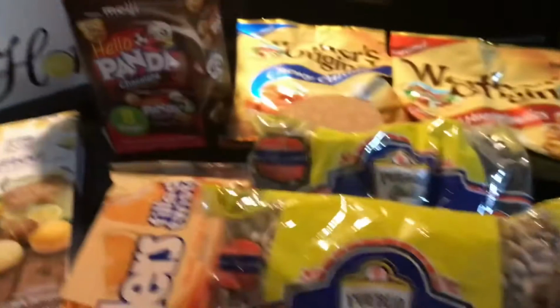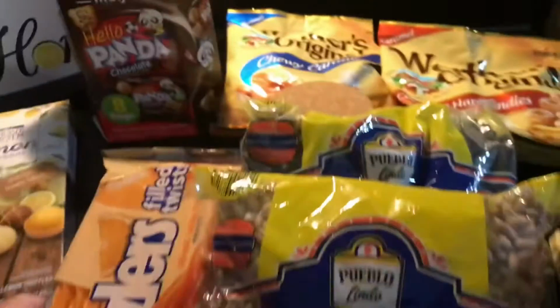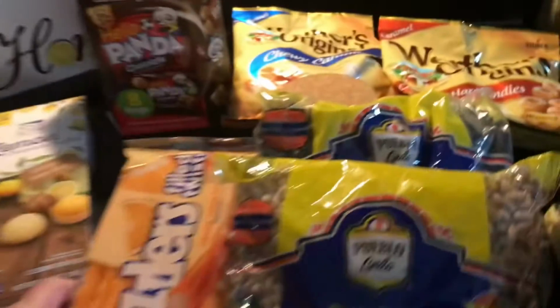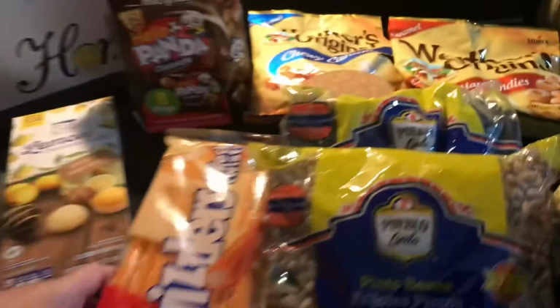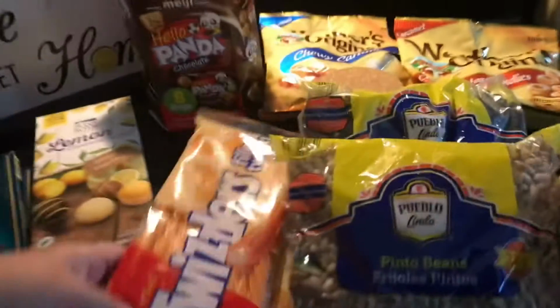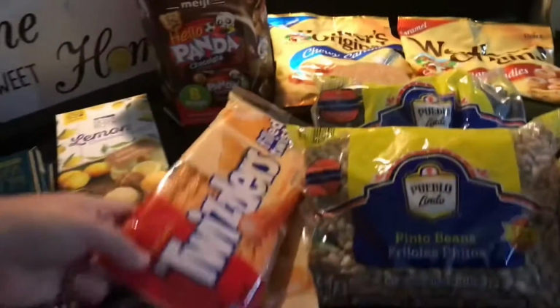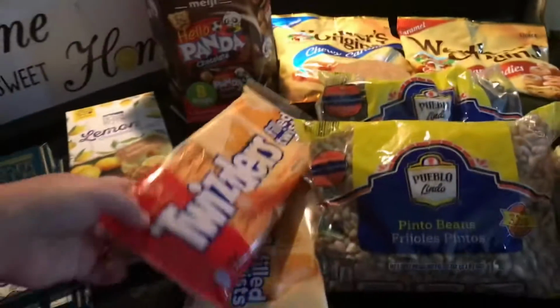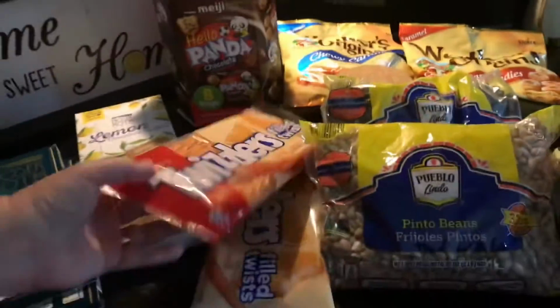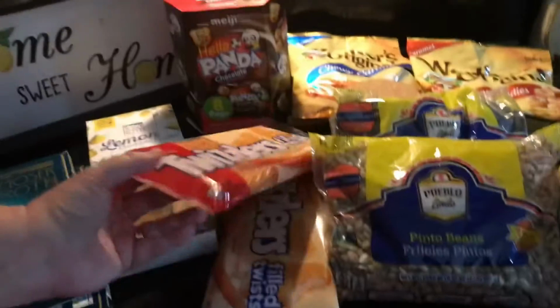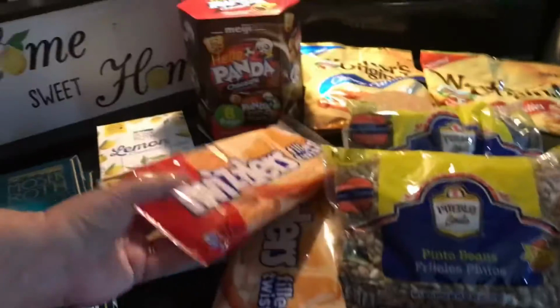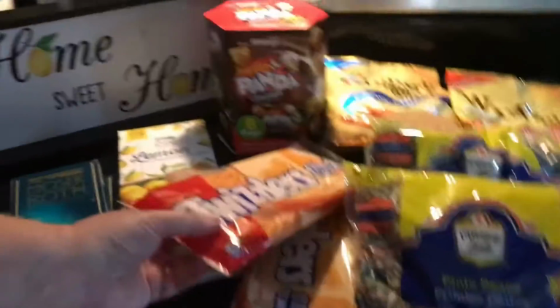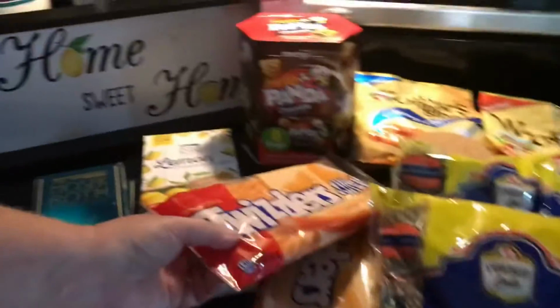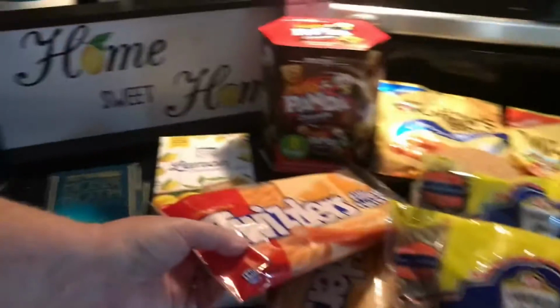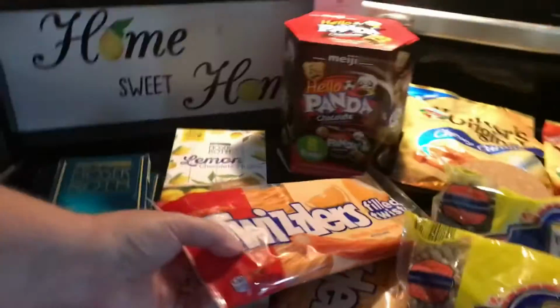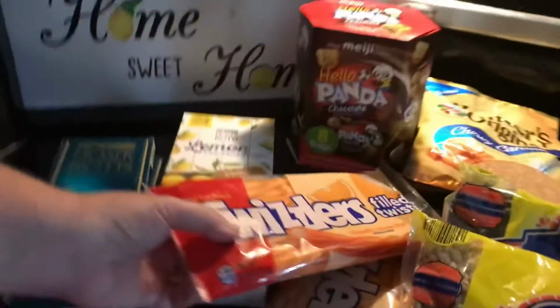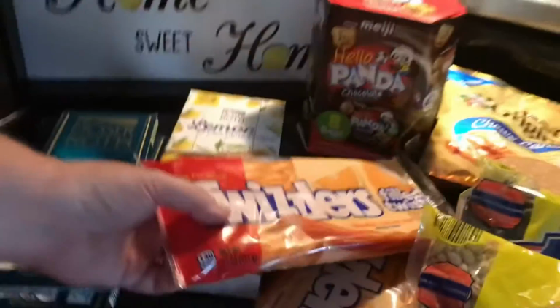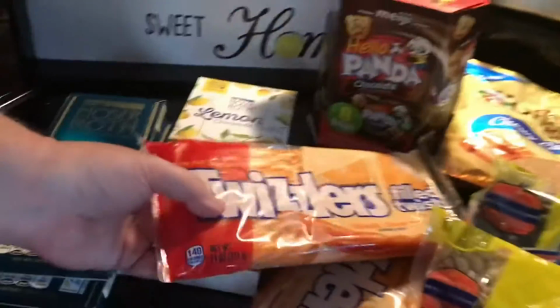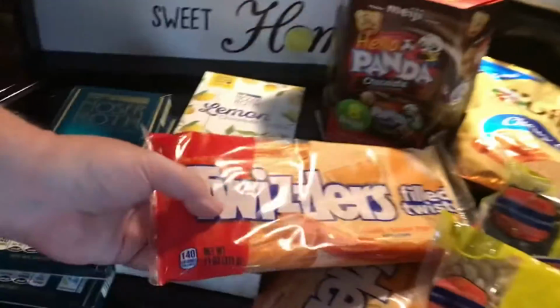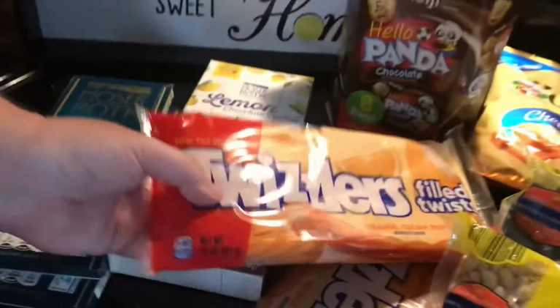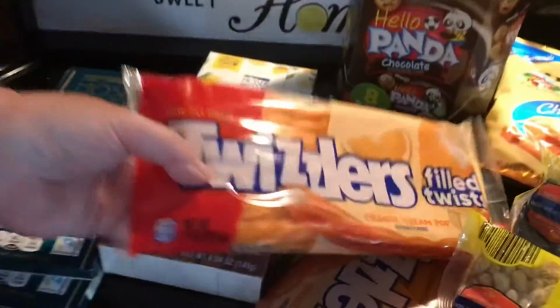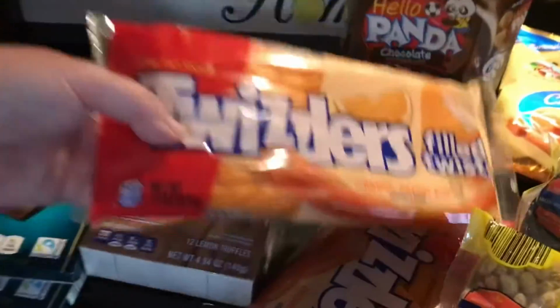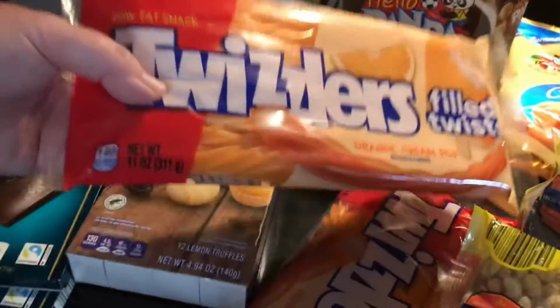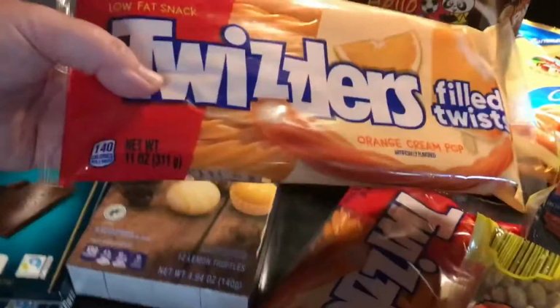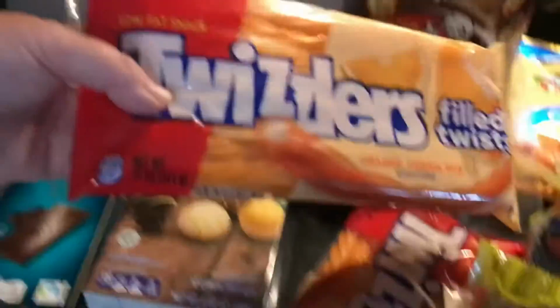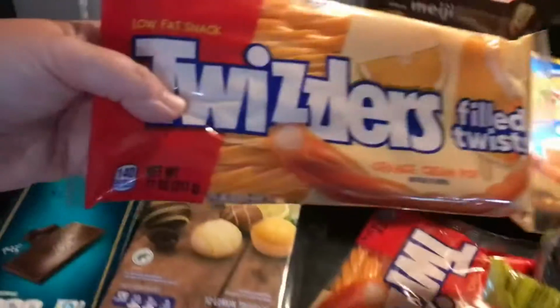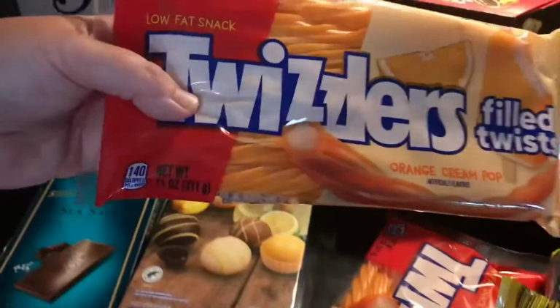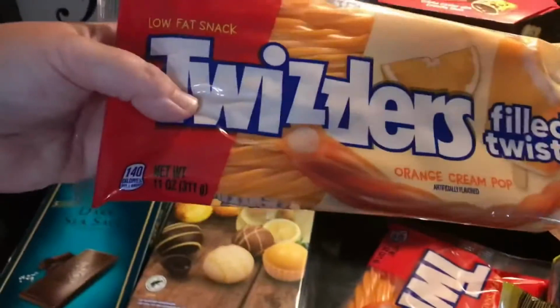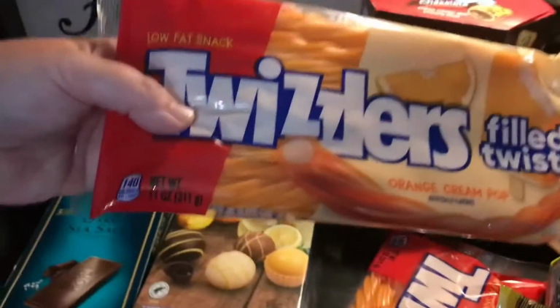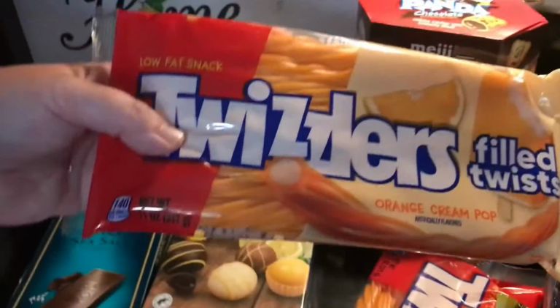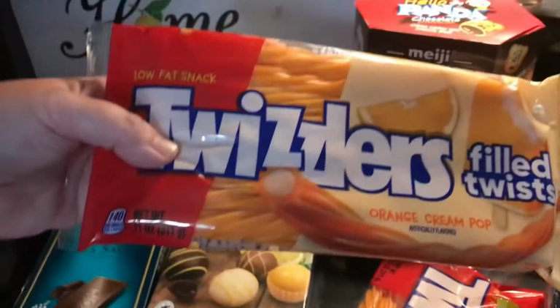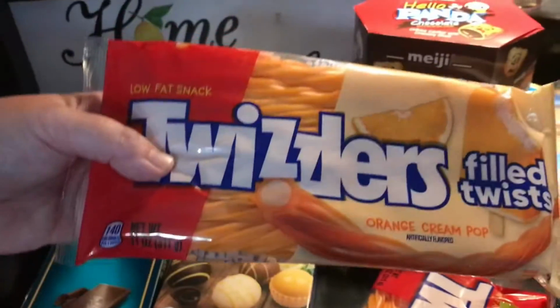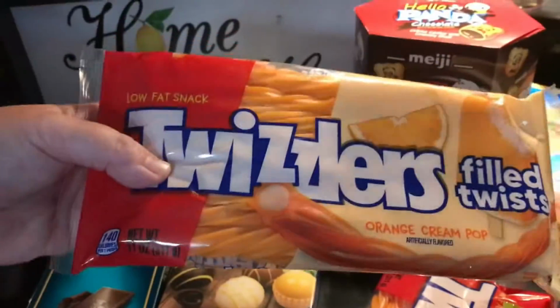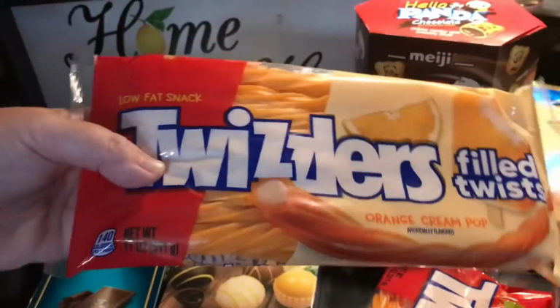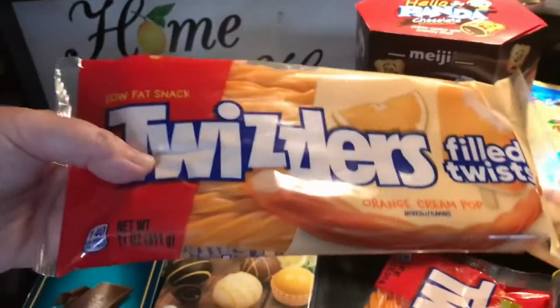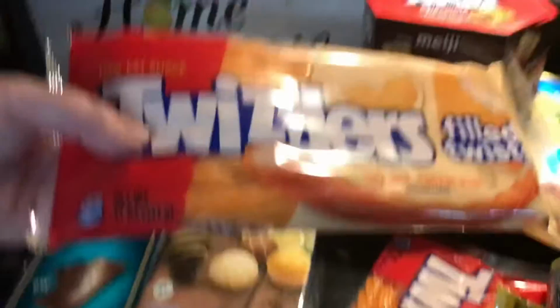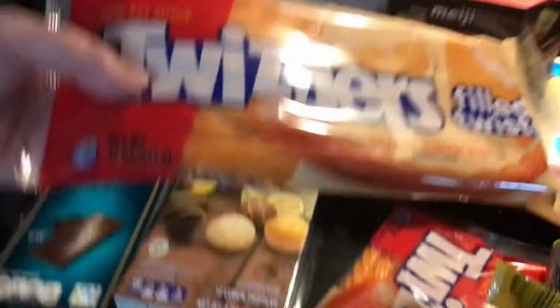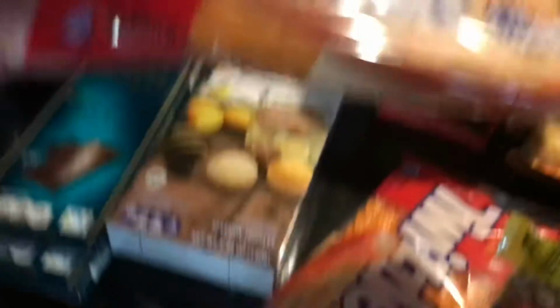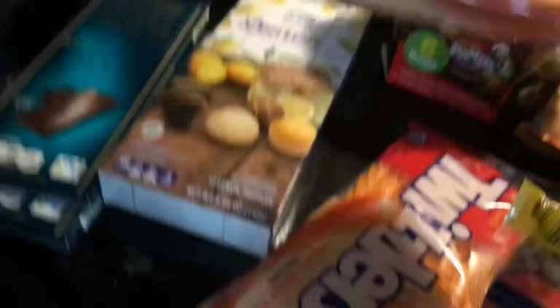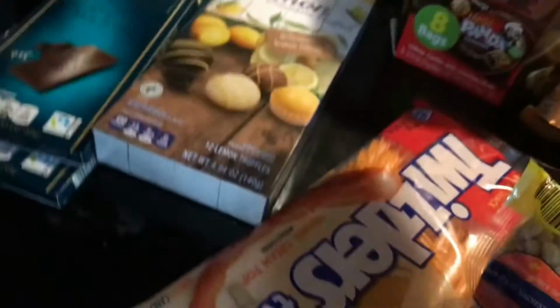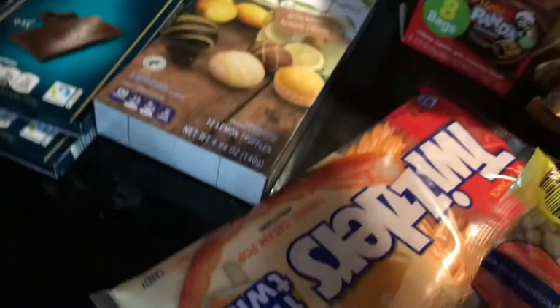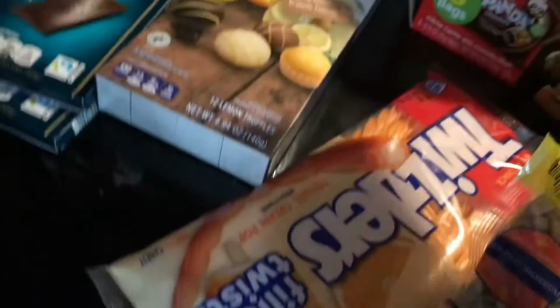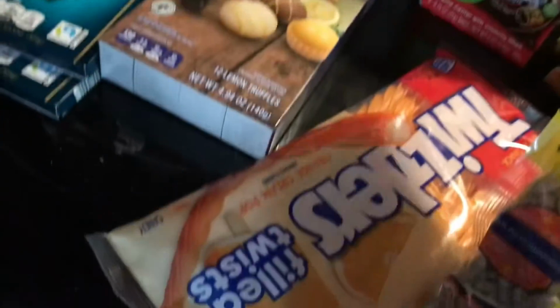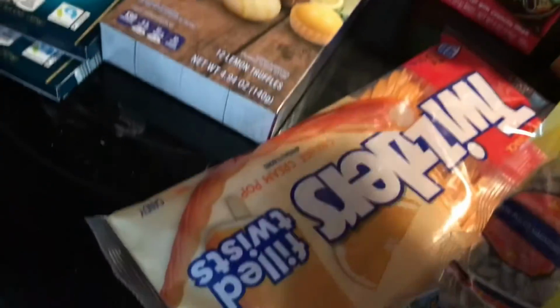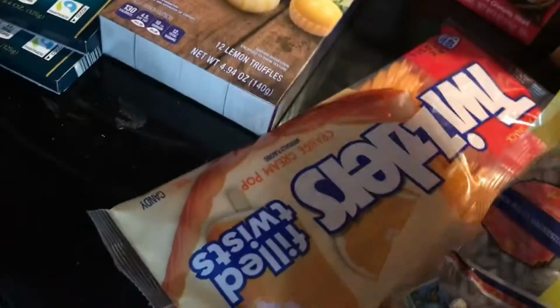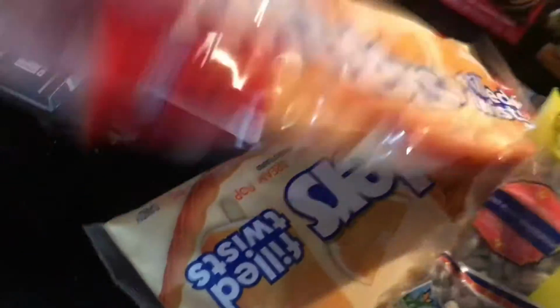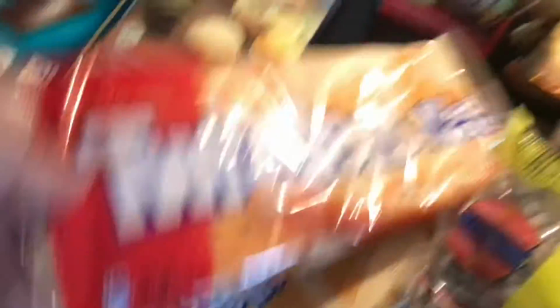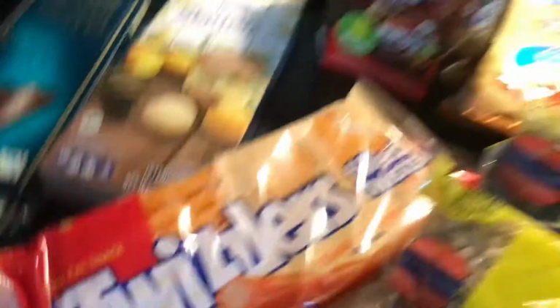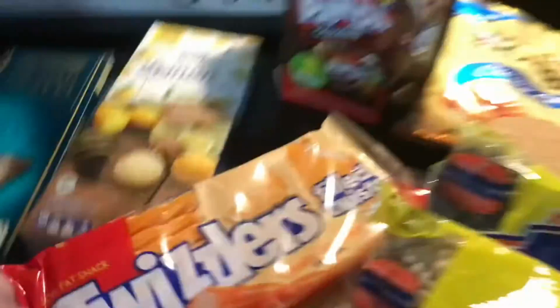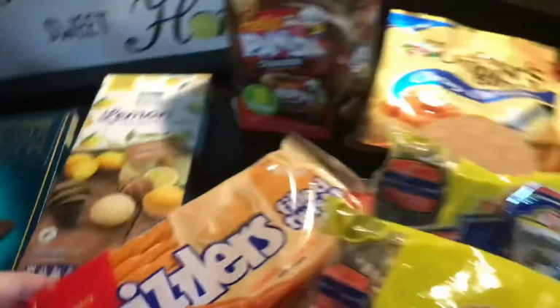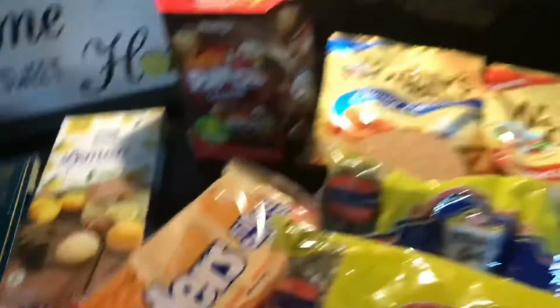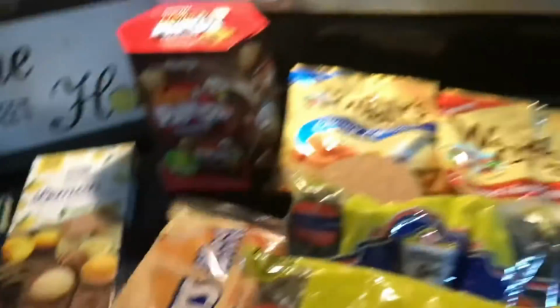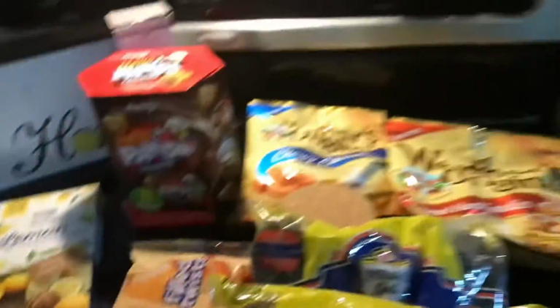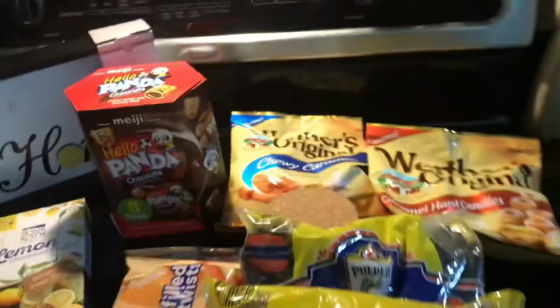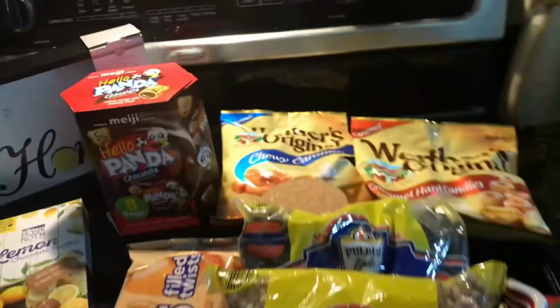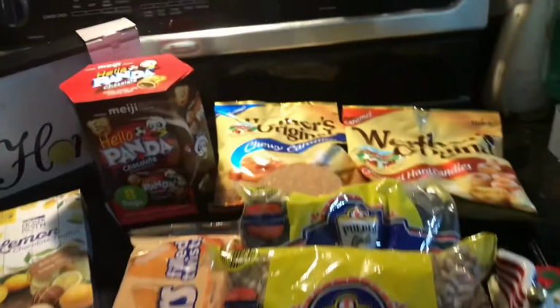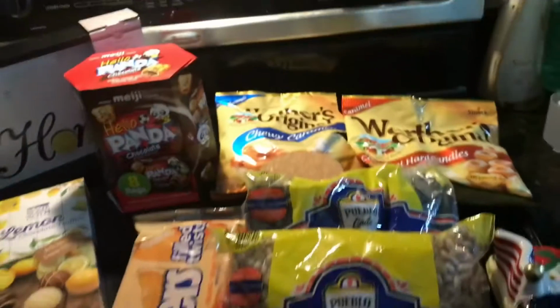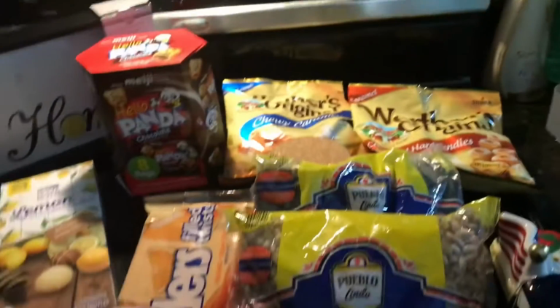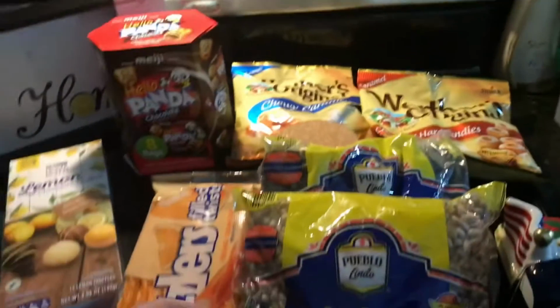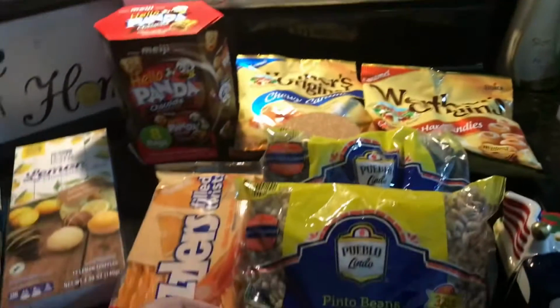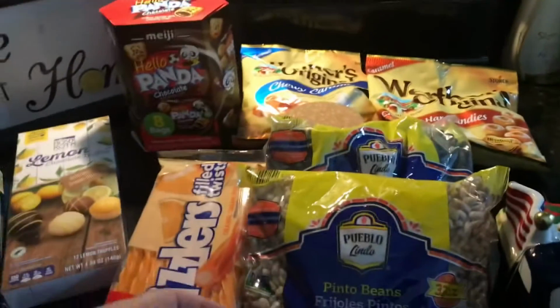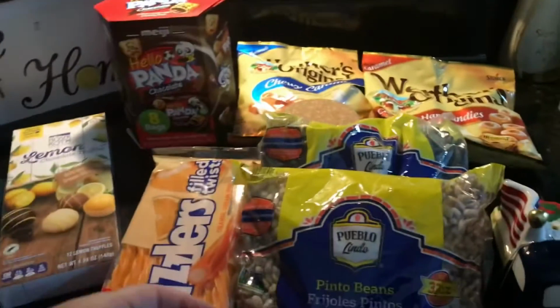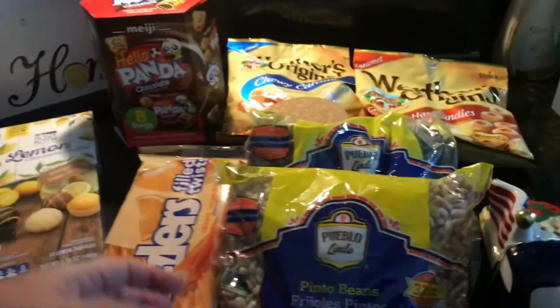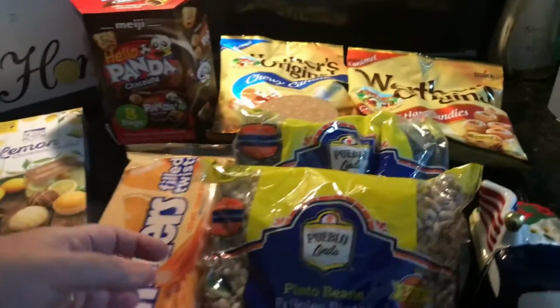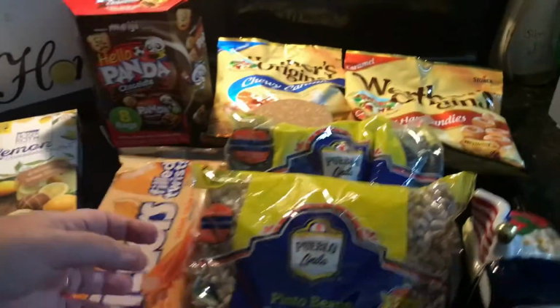We bought Twizzlers, and the Twizzlers were $2.23. We're about to go camping, and I thought that would be a nice treat for the kids.